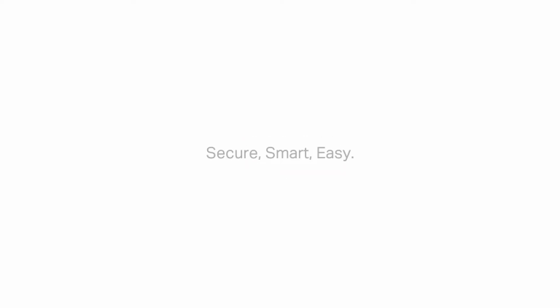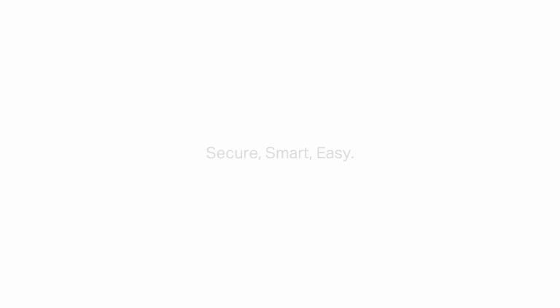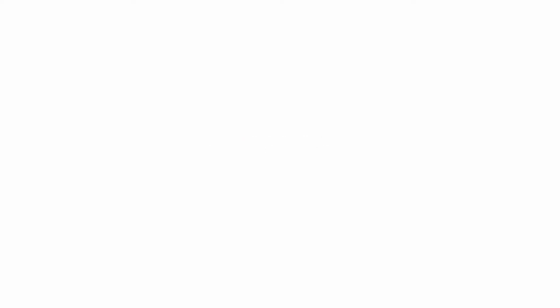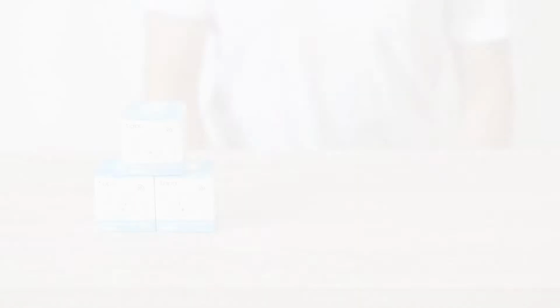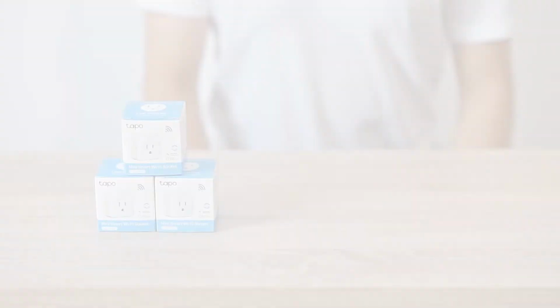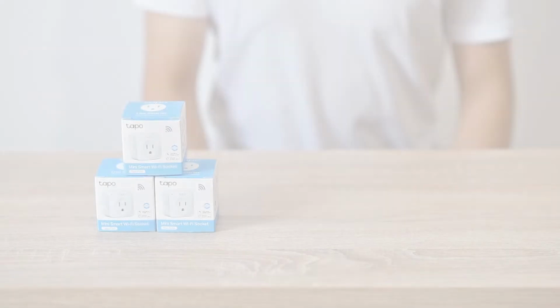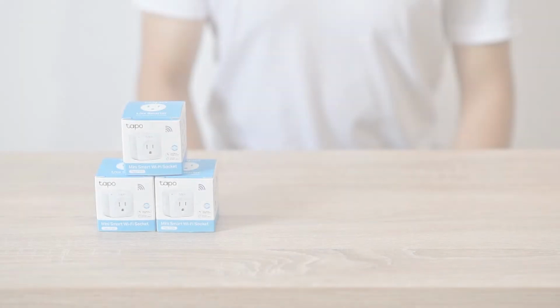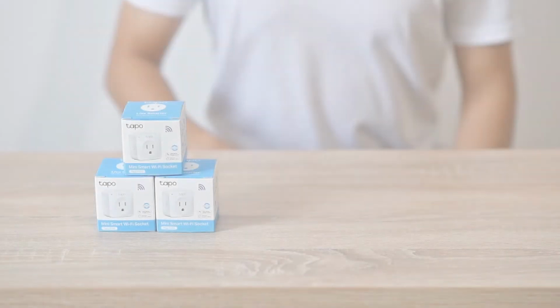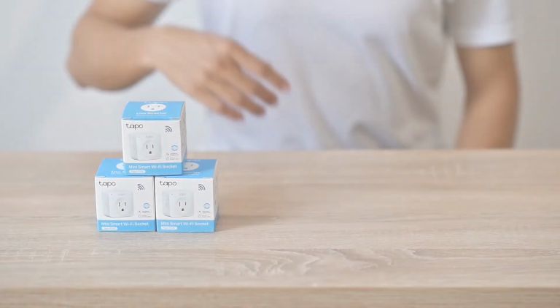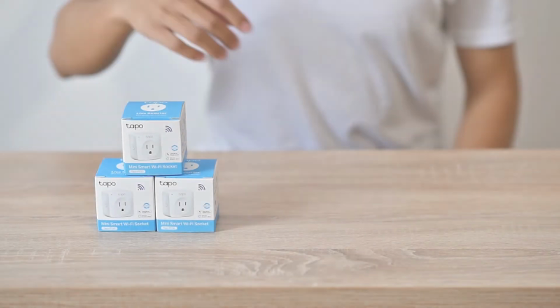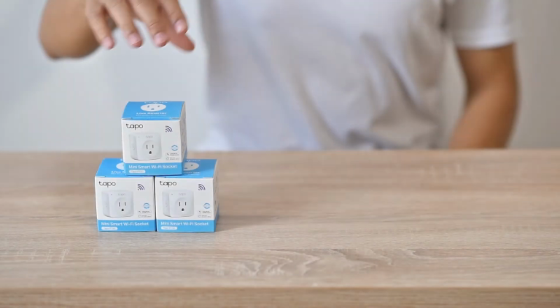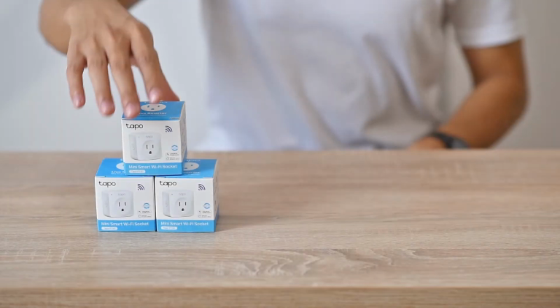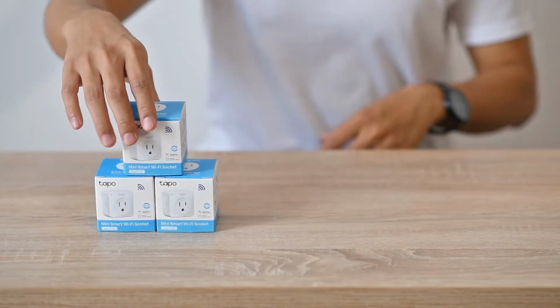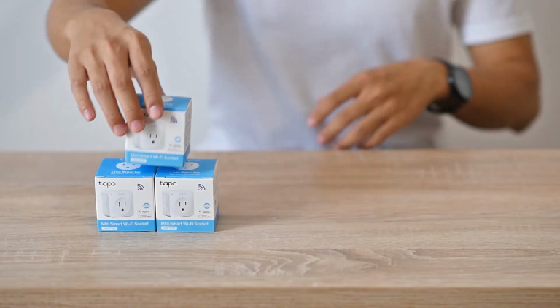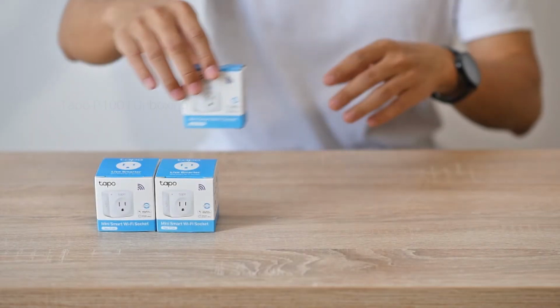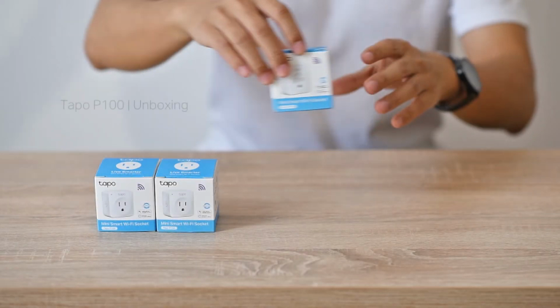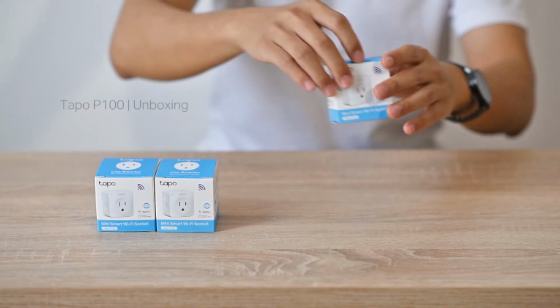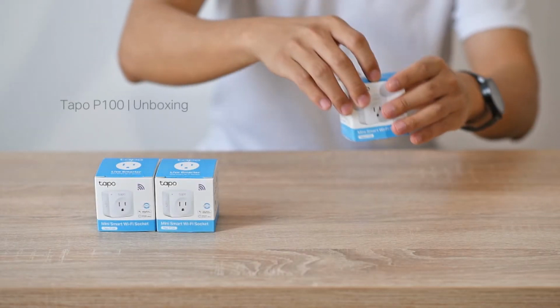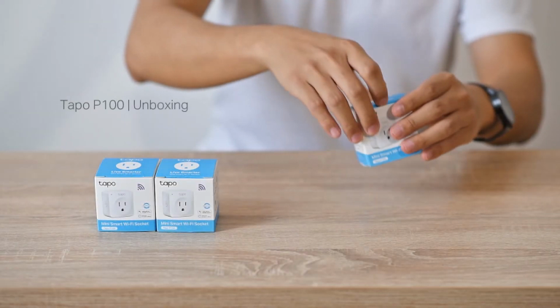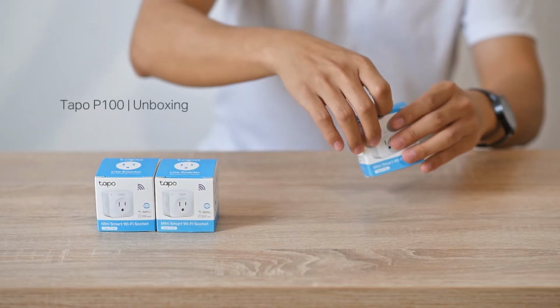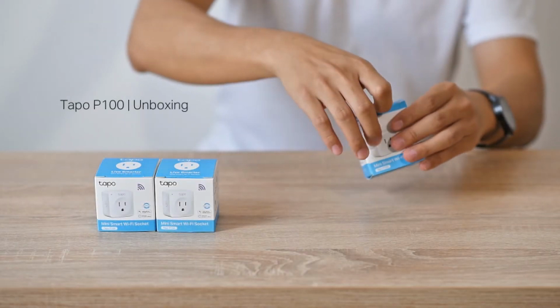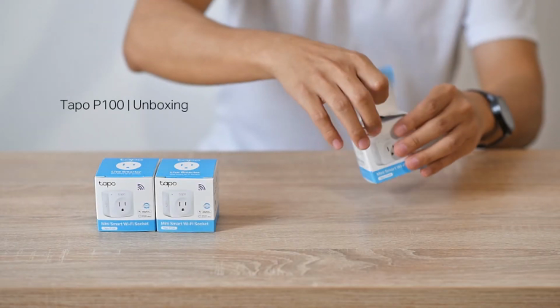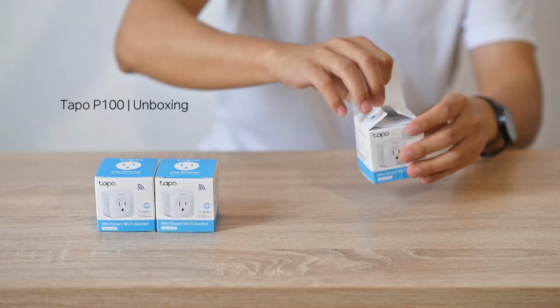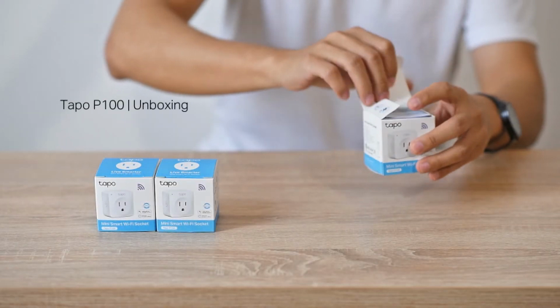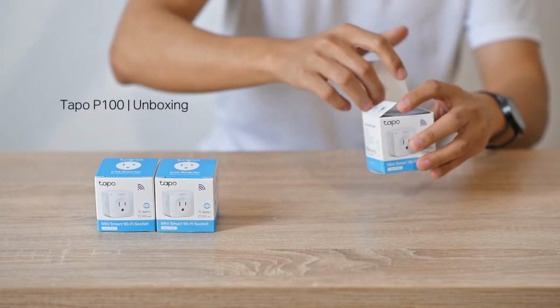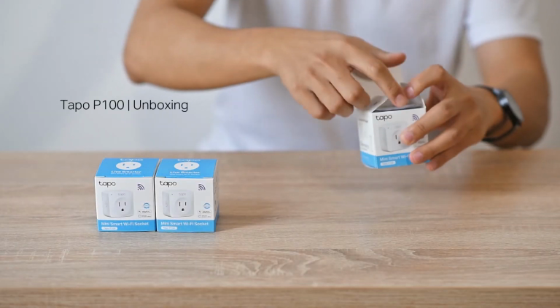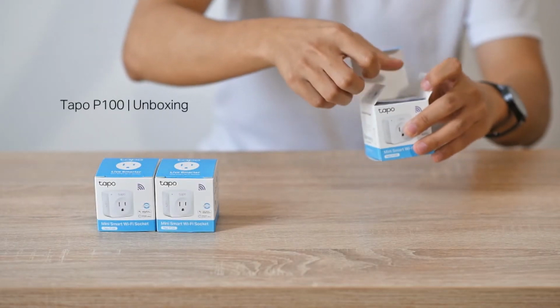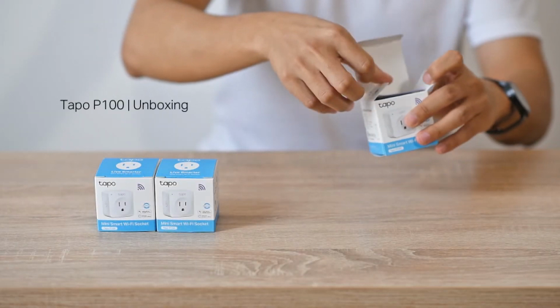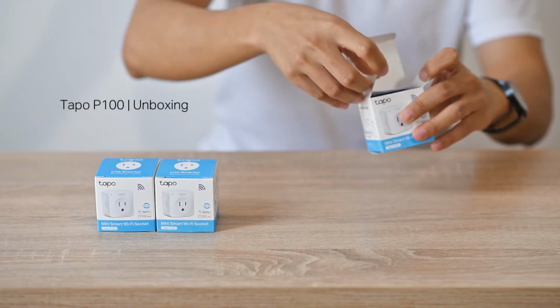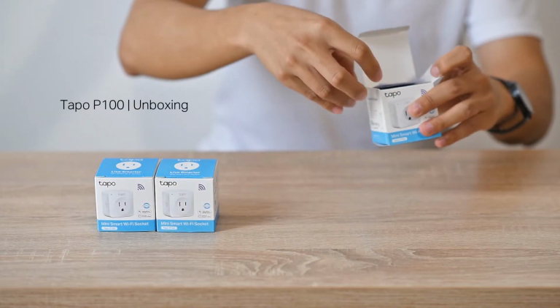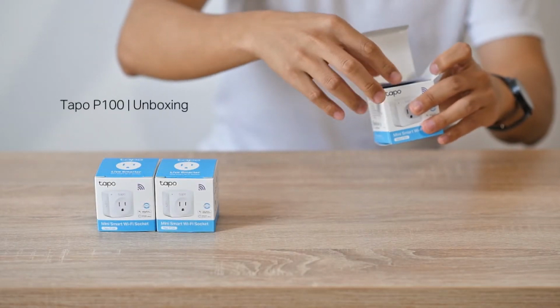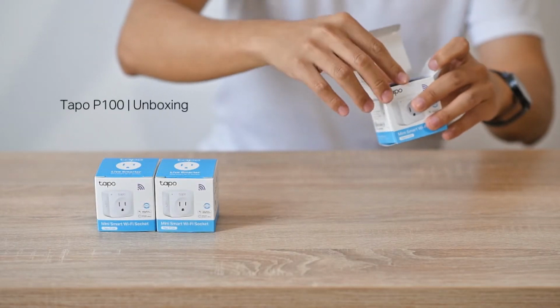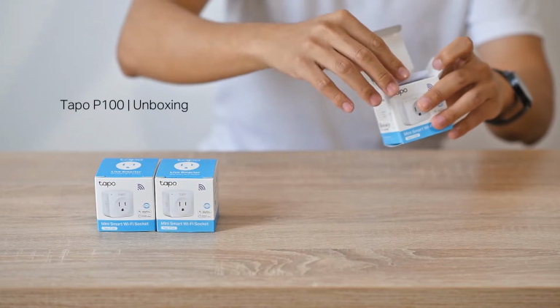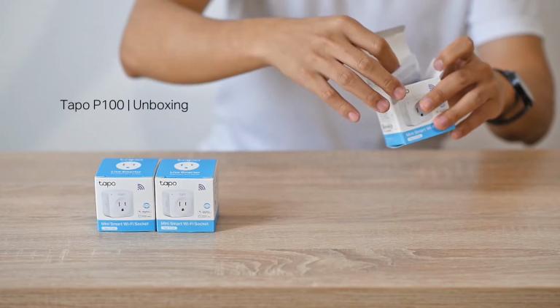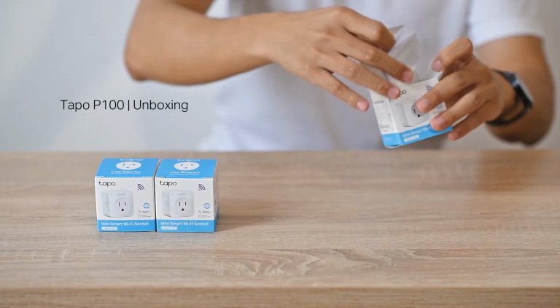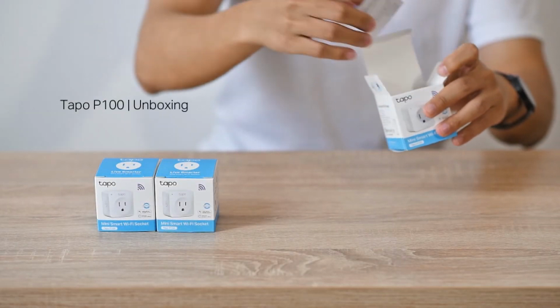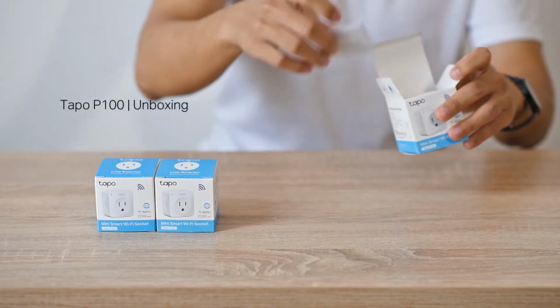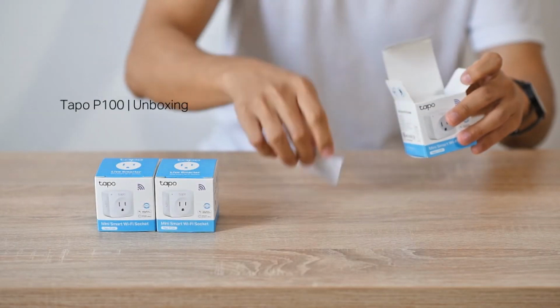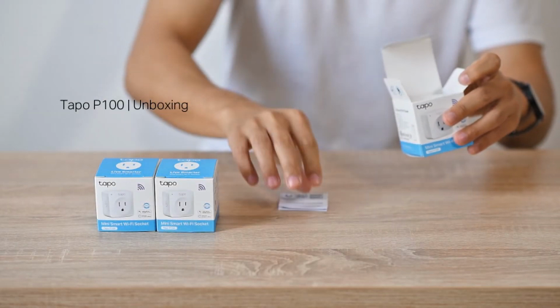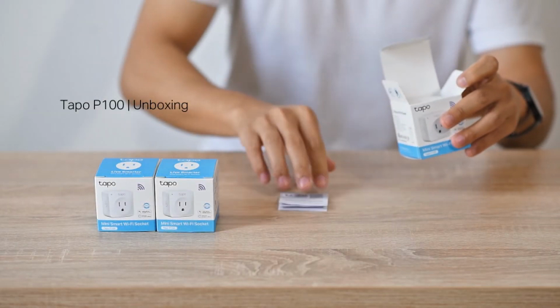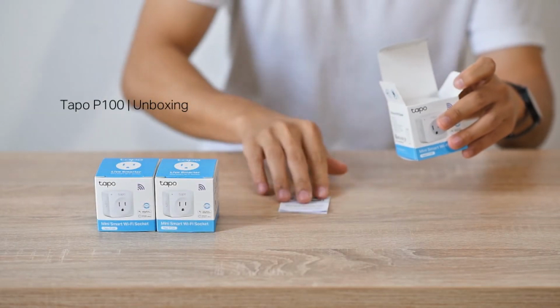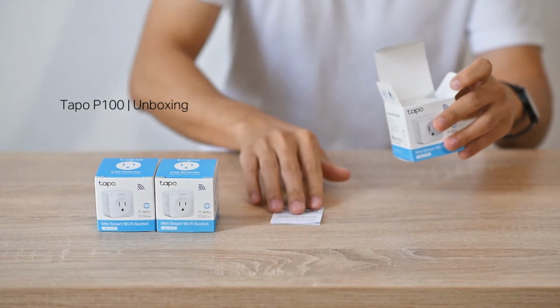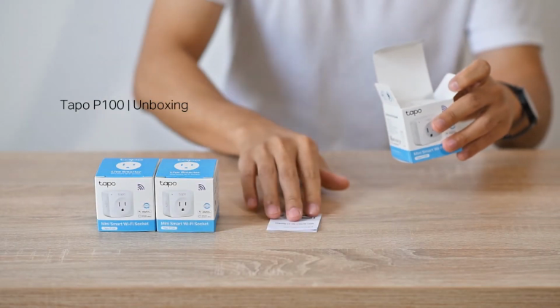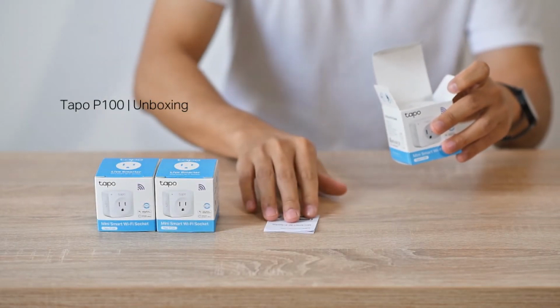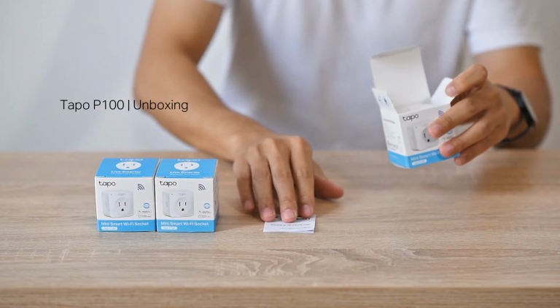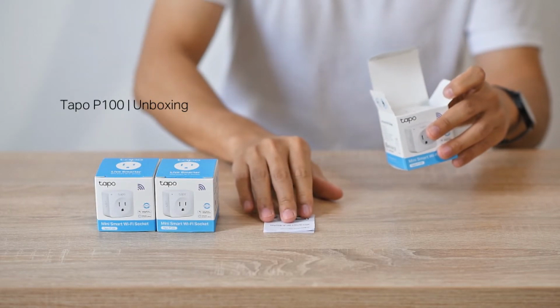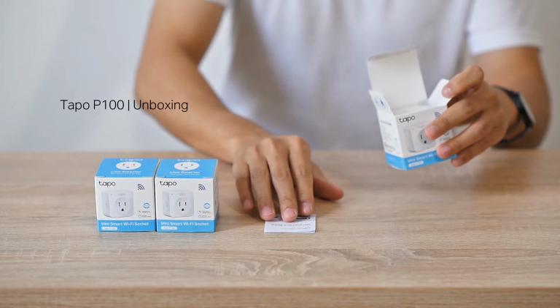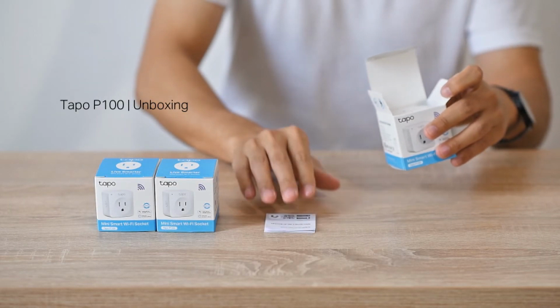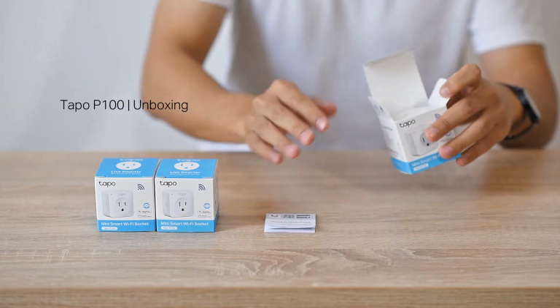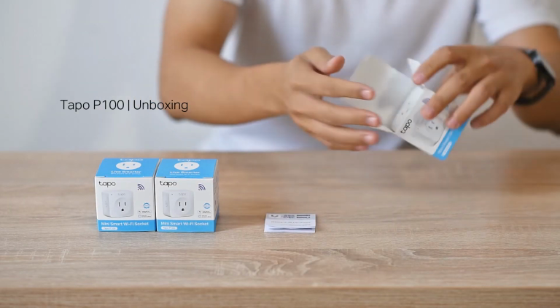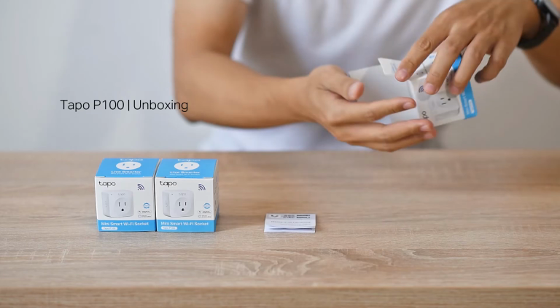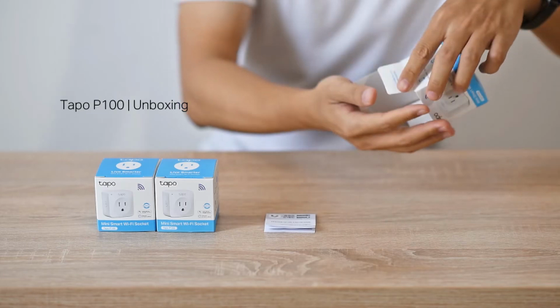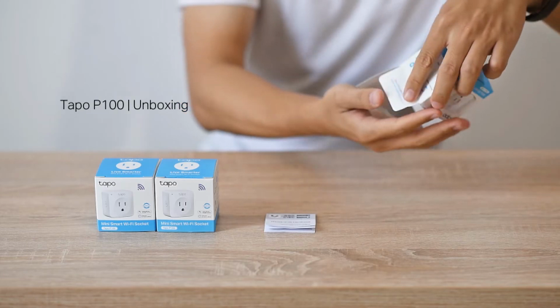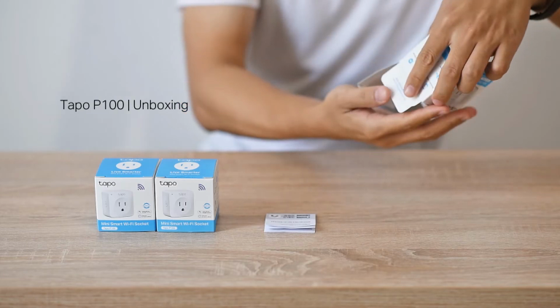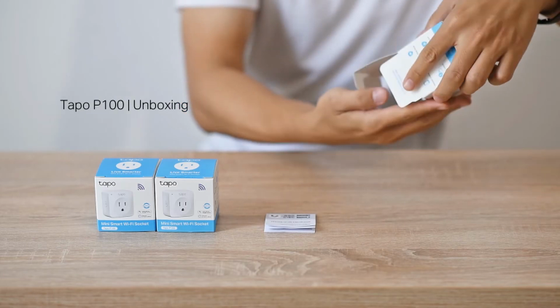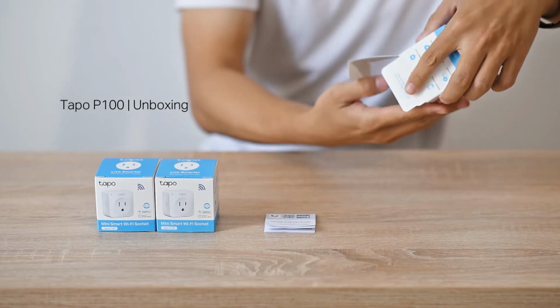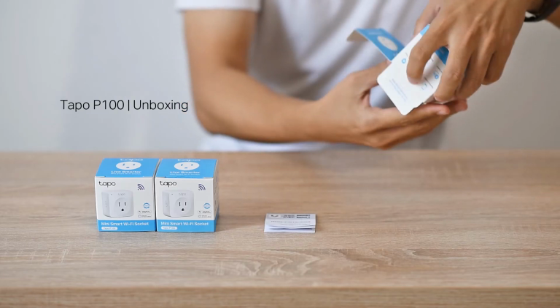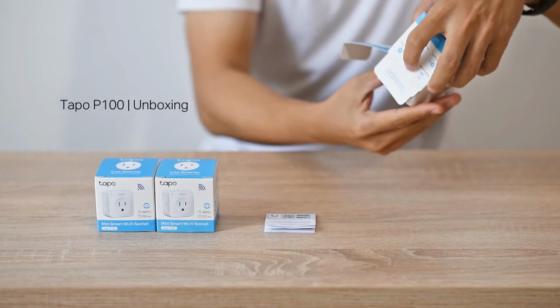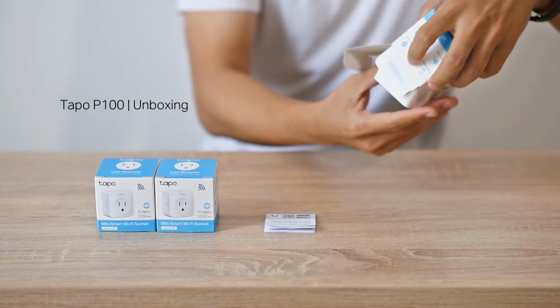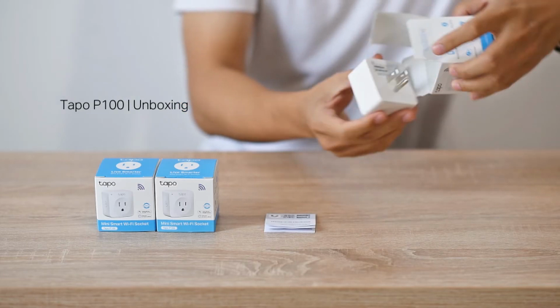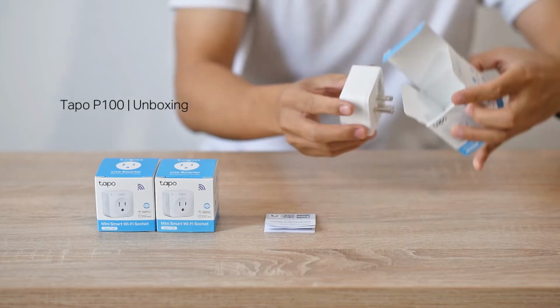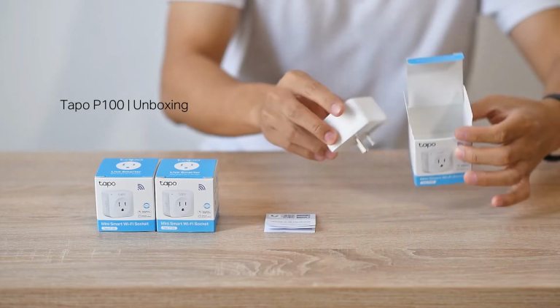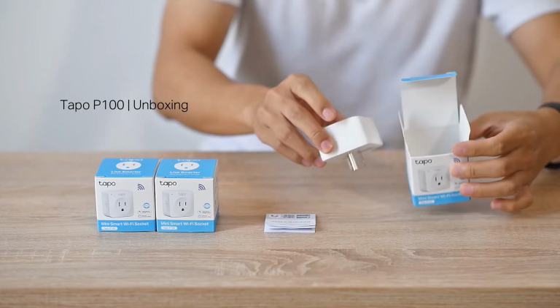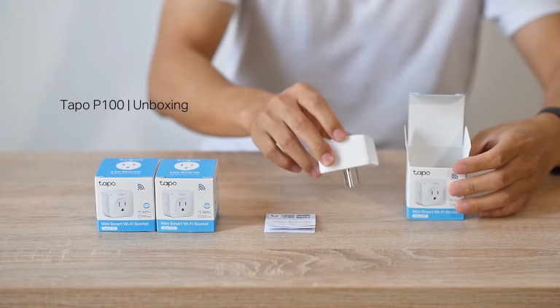Hello everyone! Today we'll introduce how to set up your smart plug, TAPO P100, and see how it works.